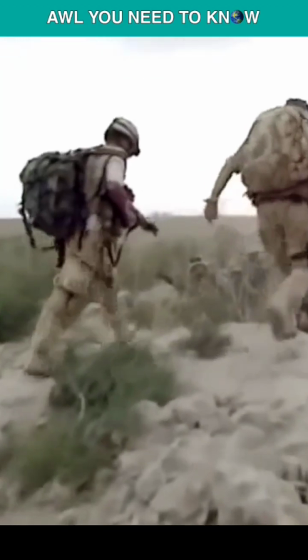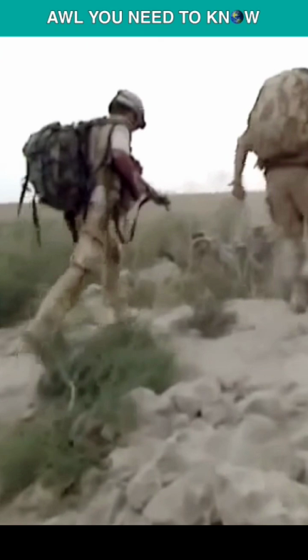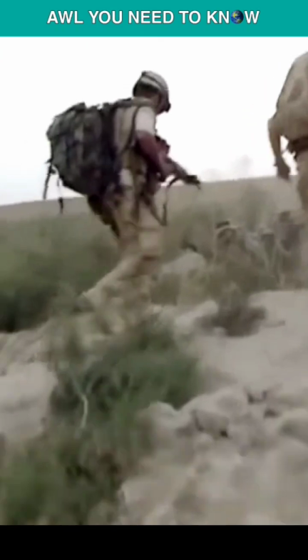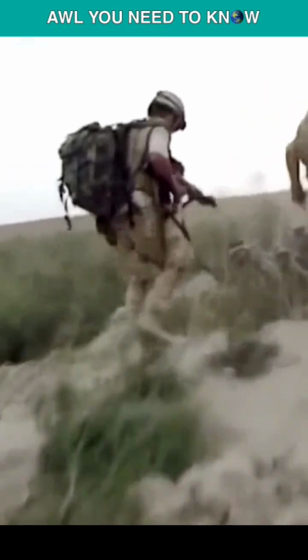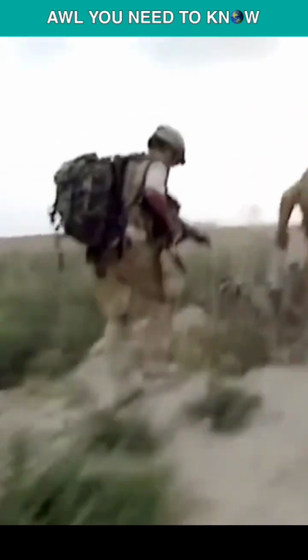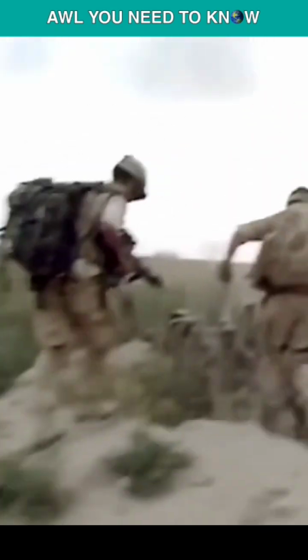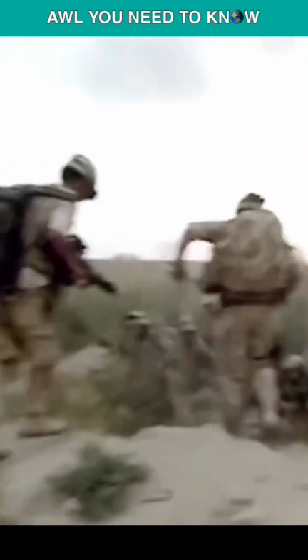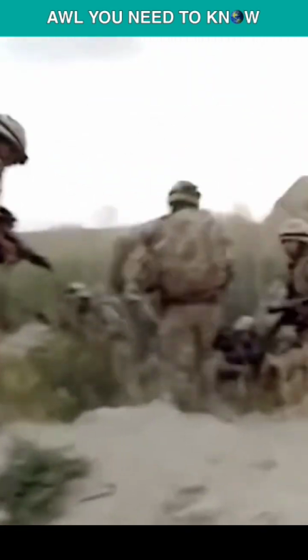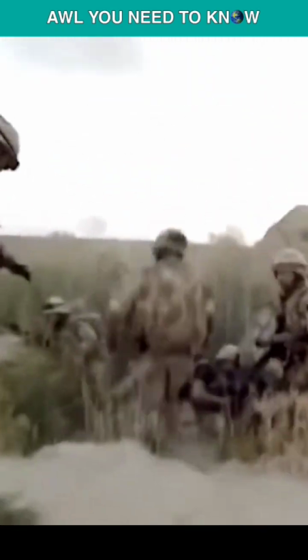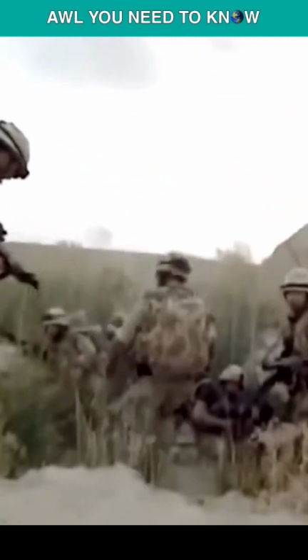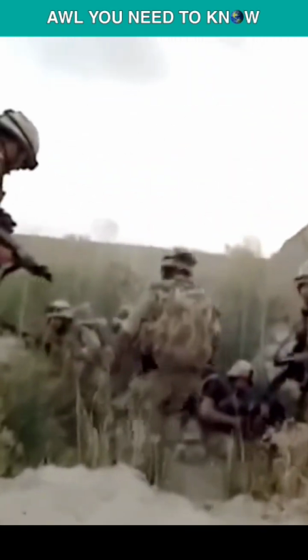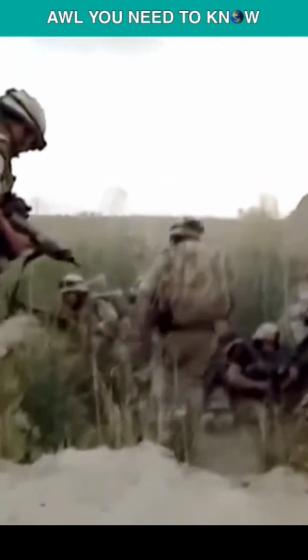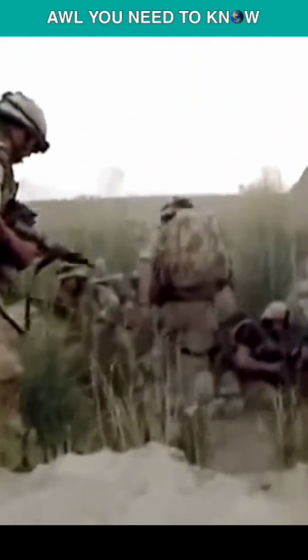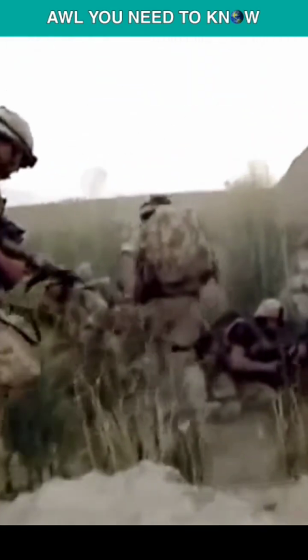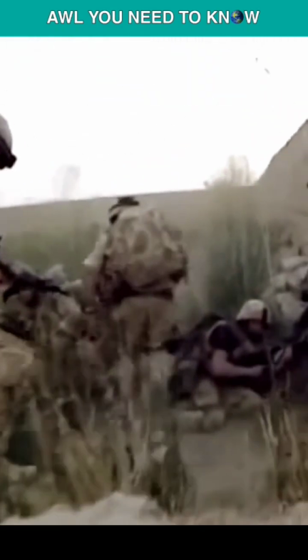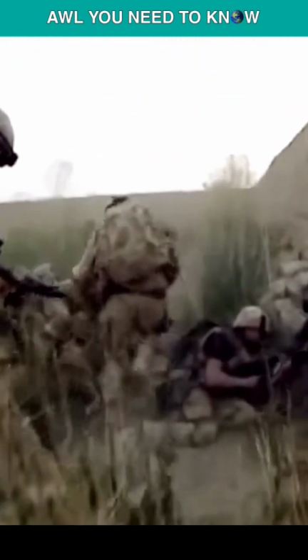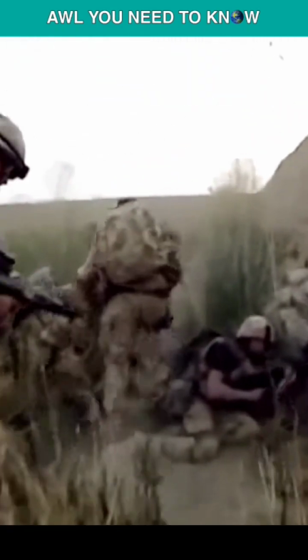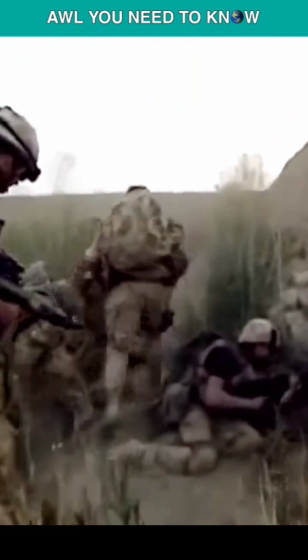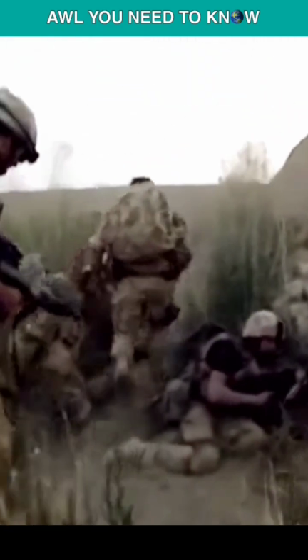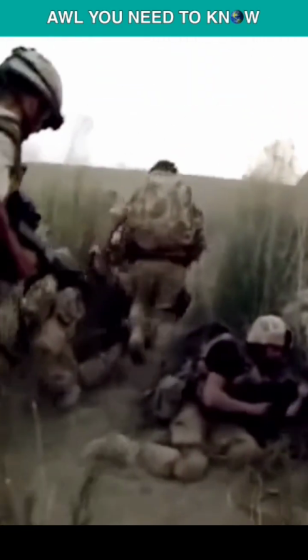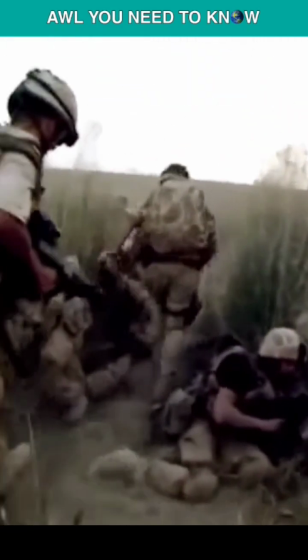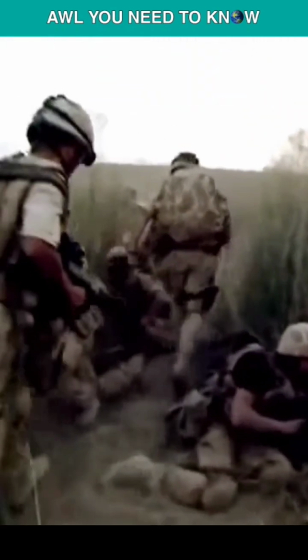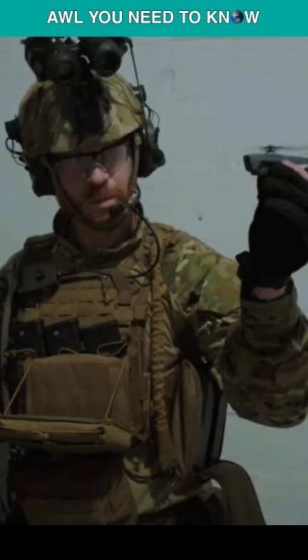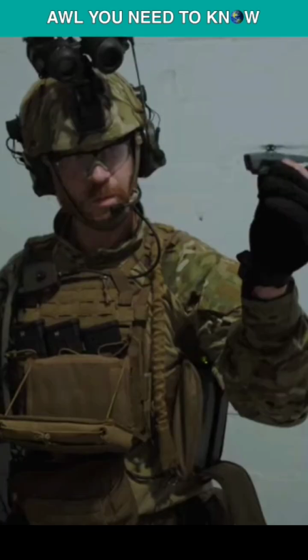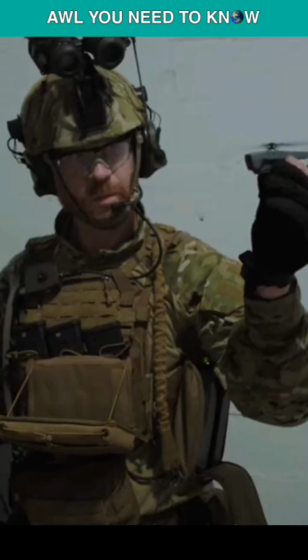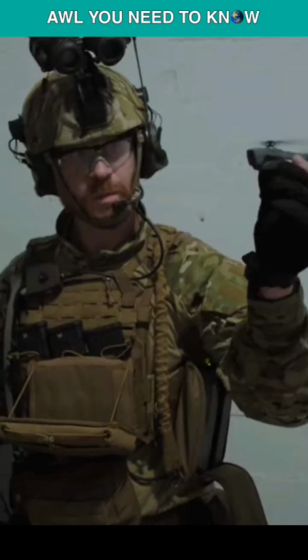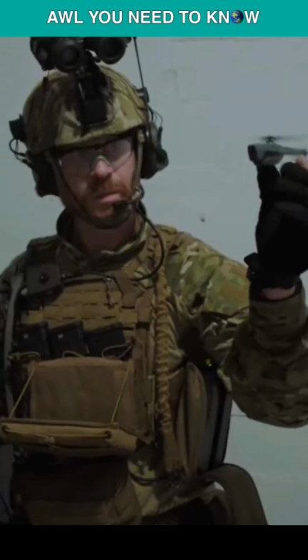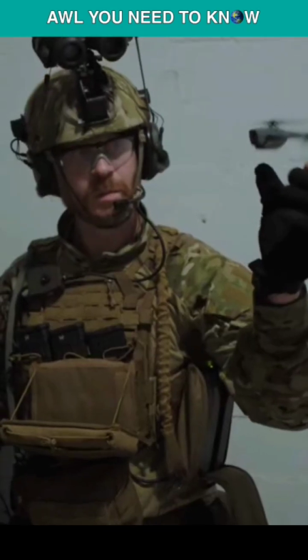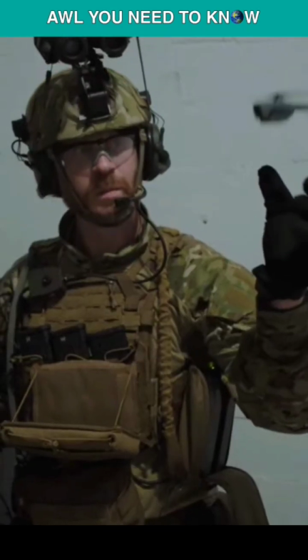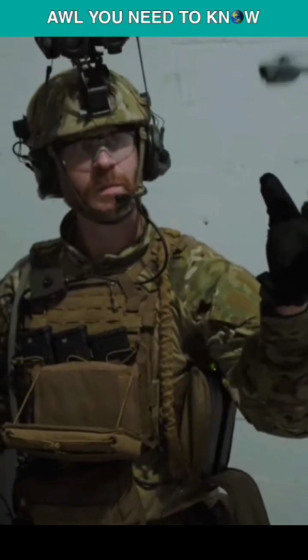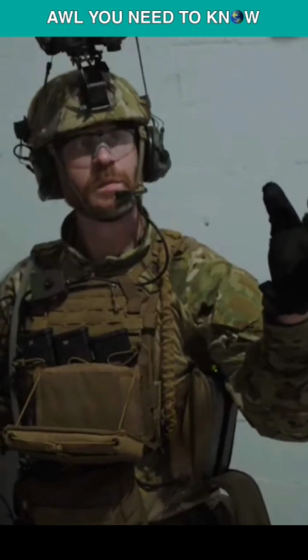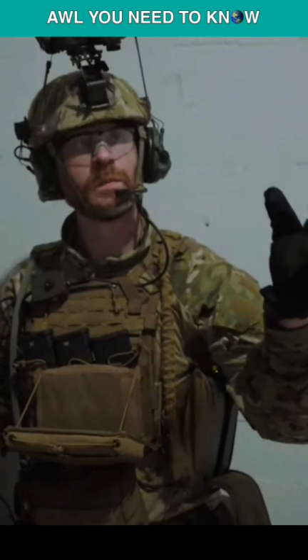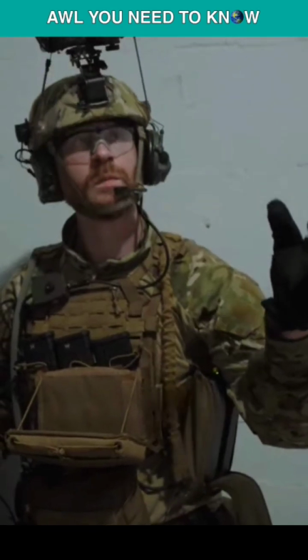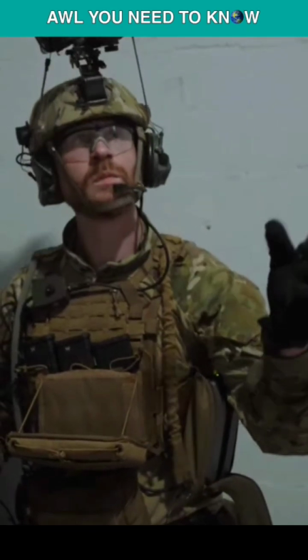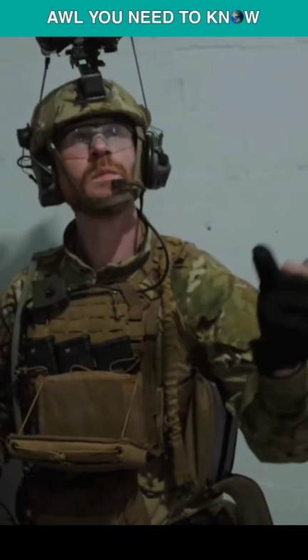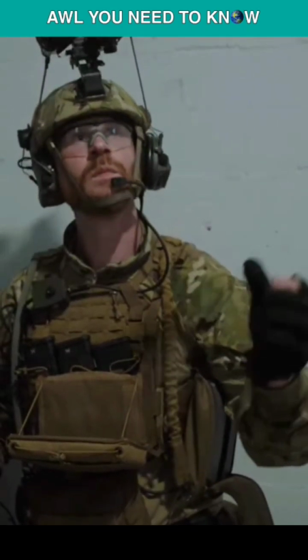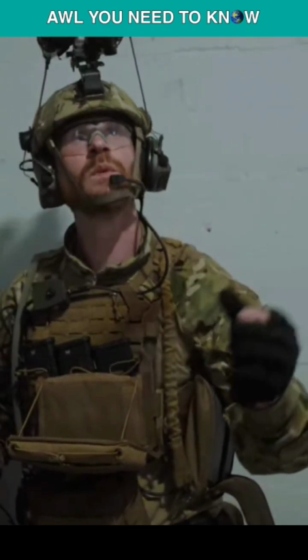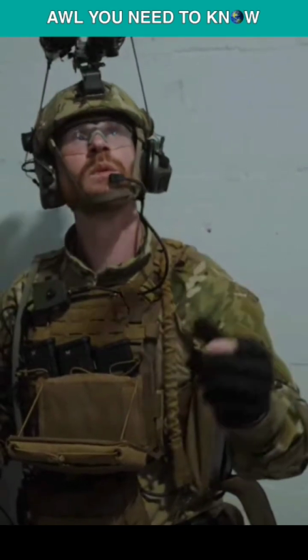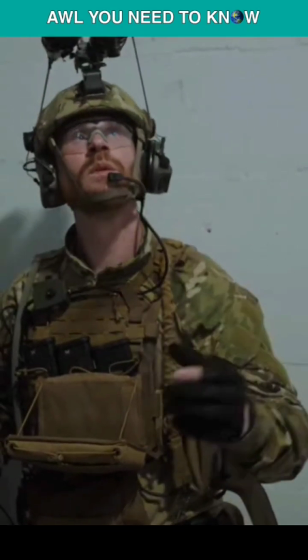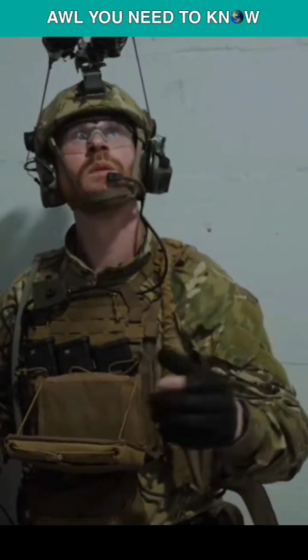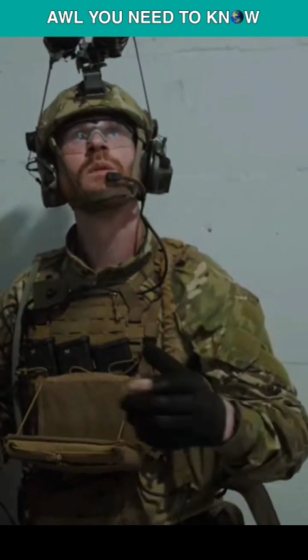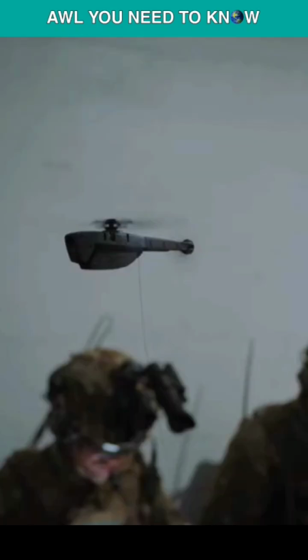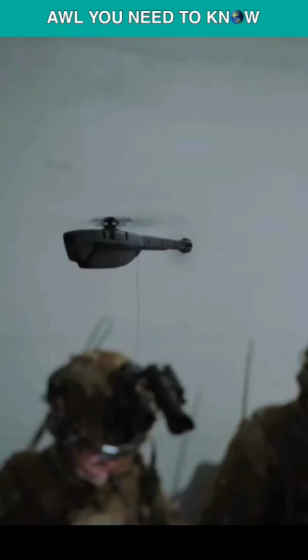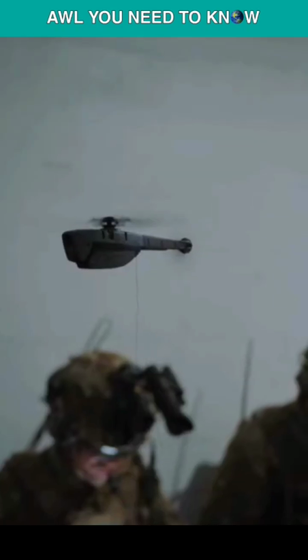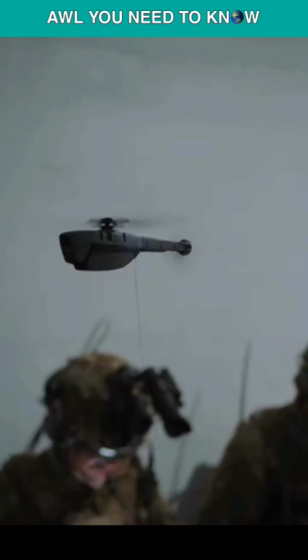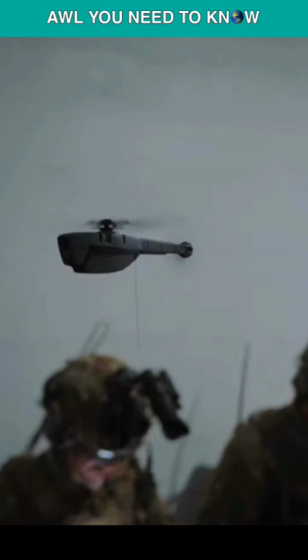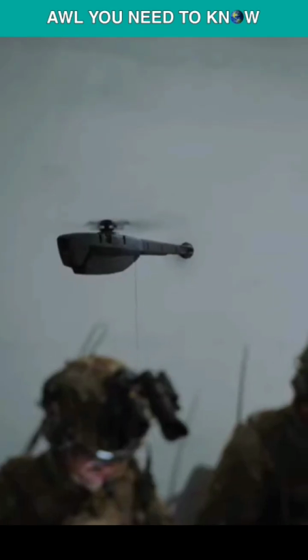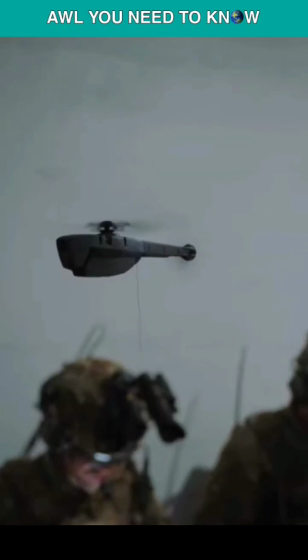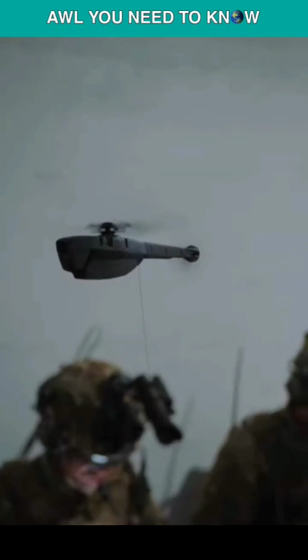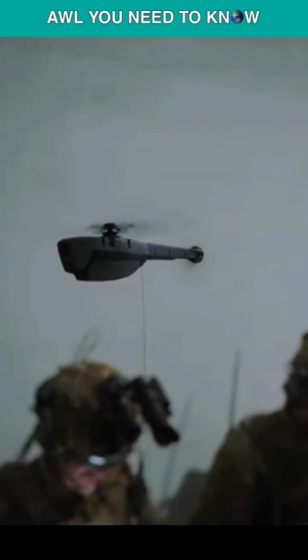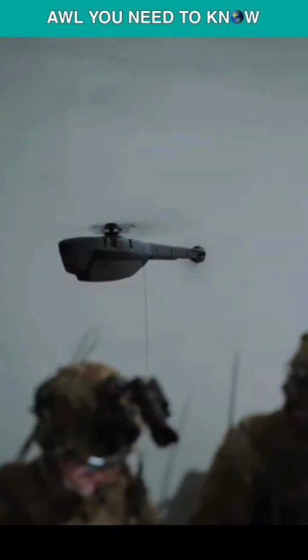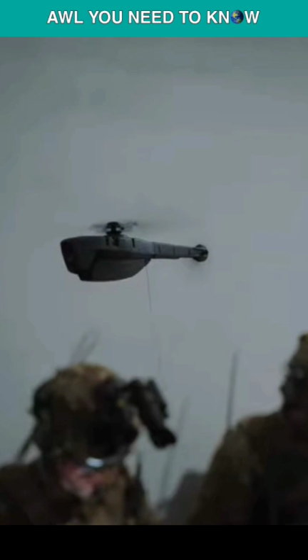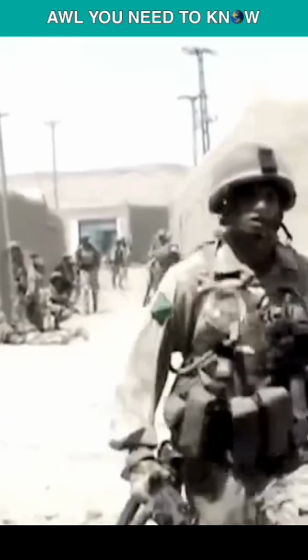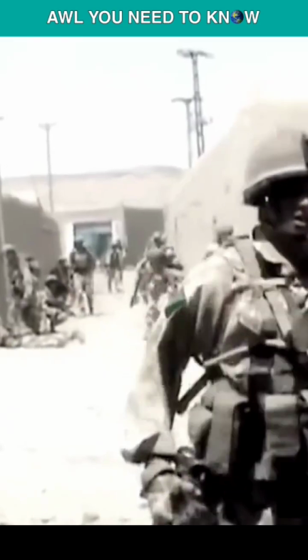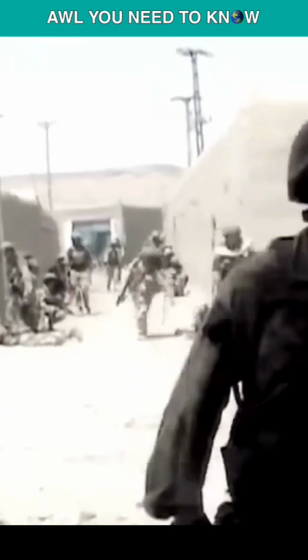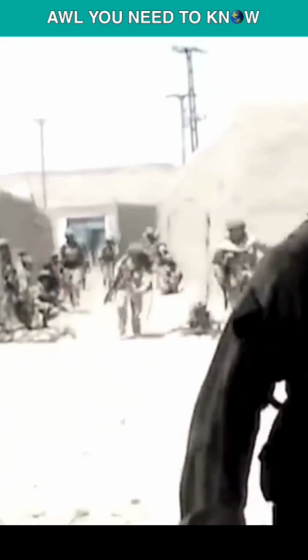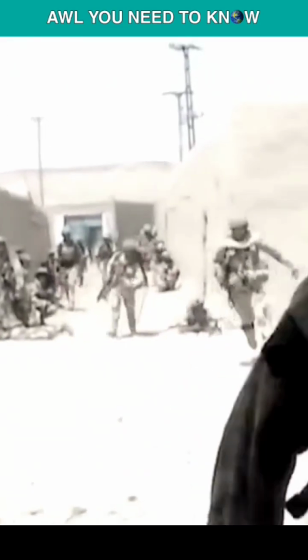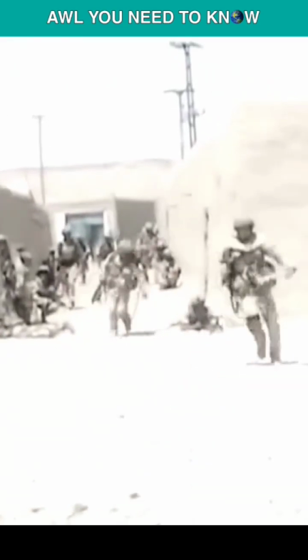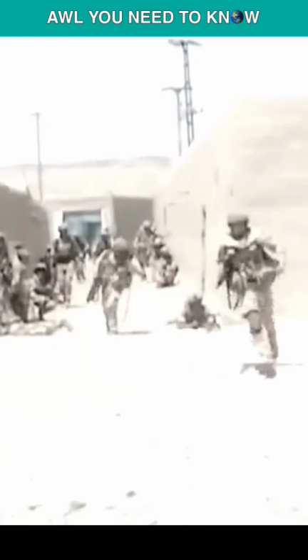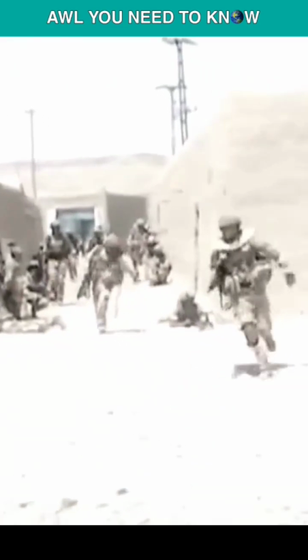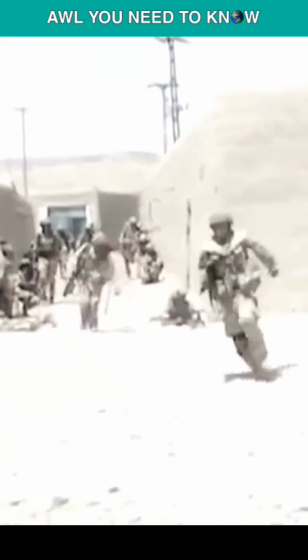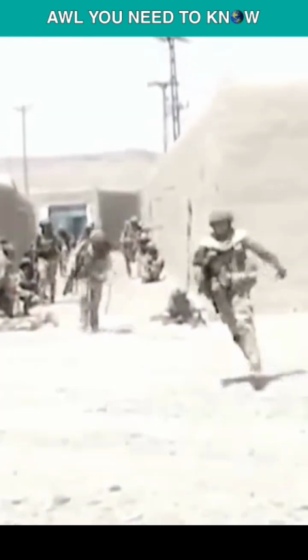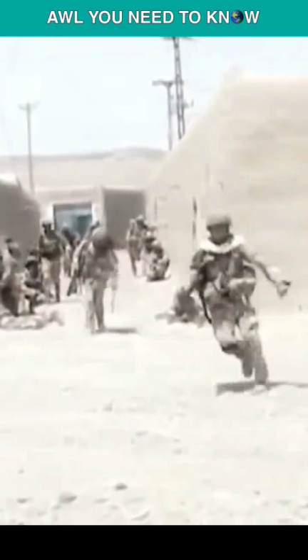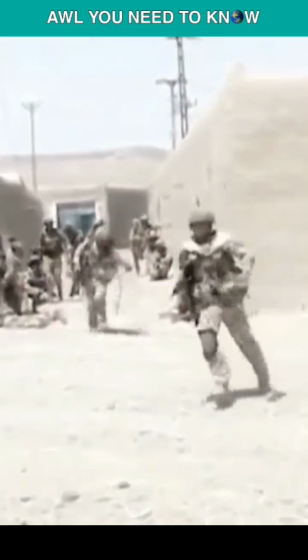The Nano is also combat-proven. British soldiers in Afghanistan used it to fly into enemy territory and capture still and moving snaps while they were on the frontlines.